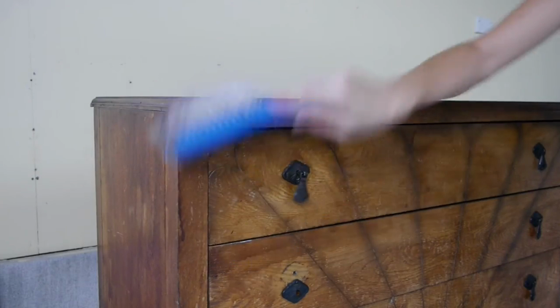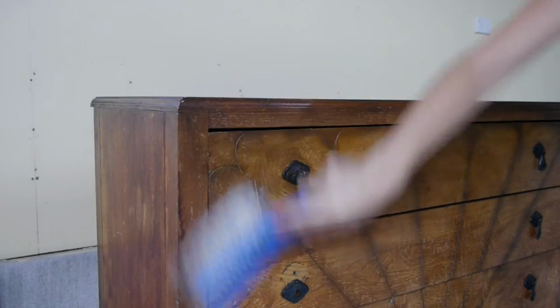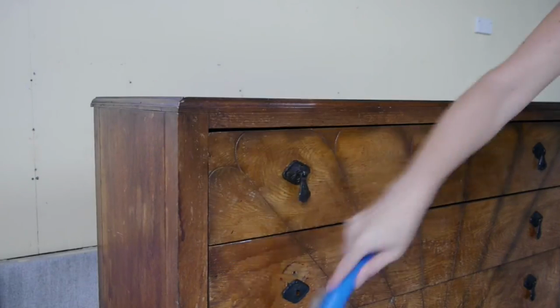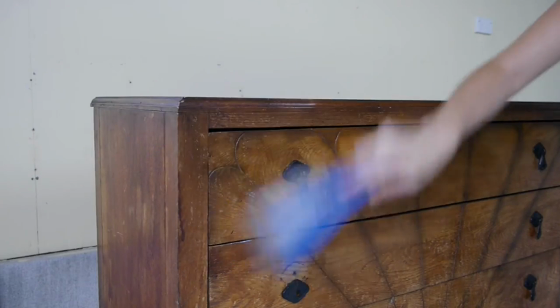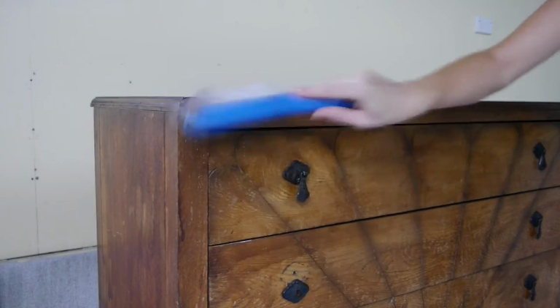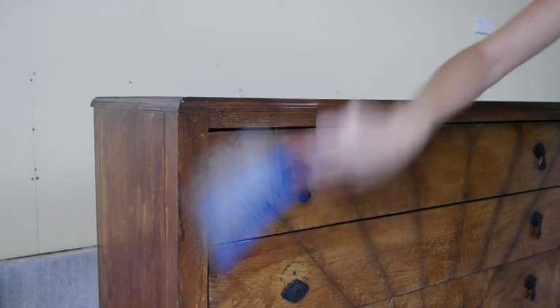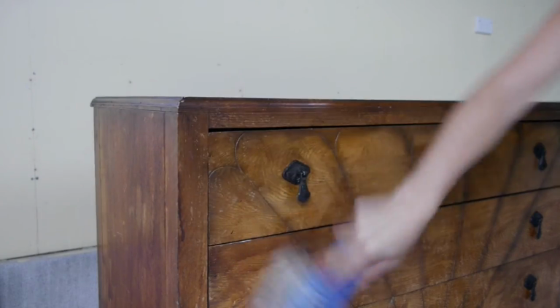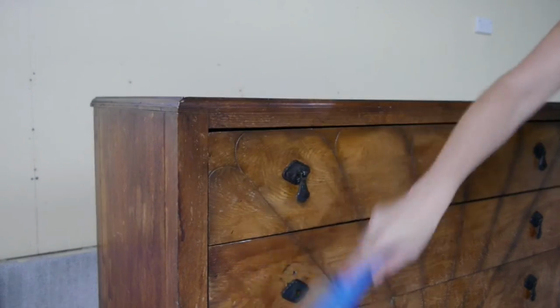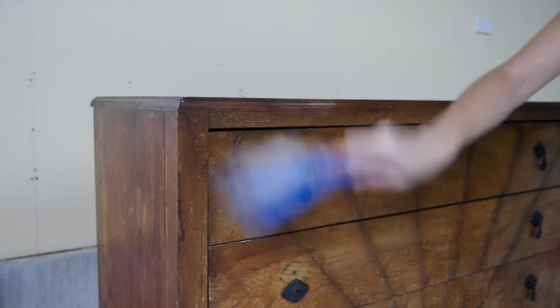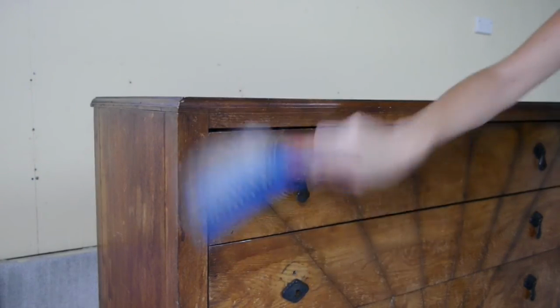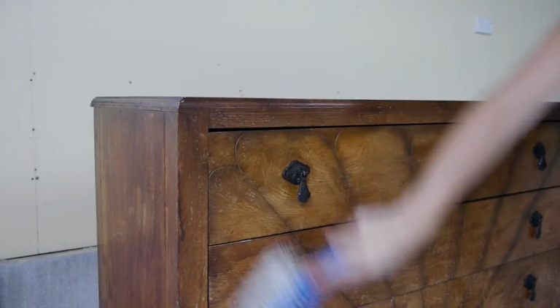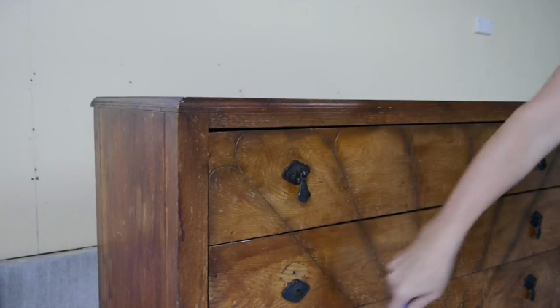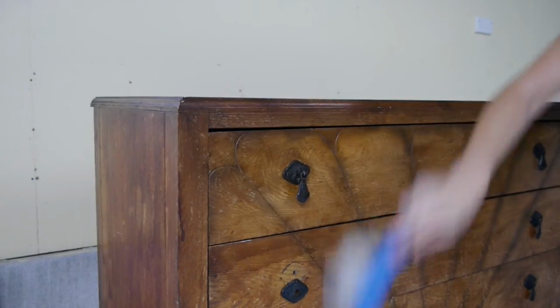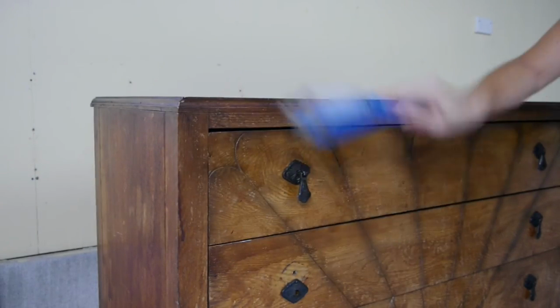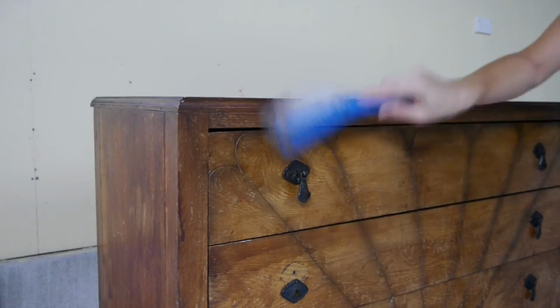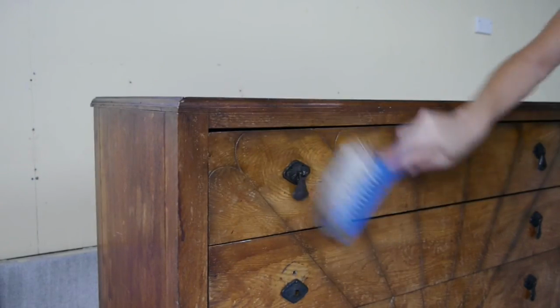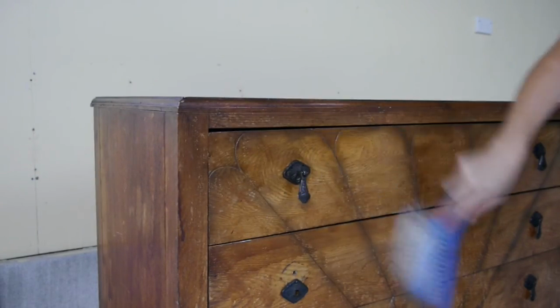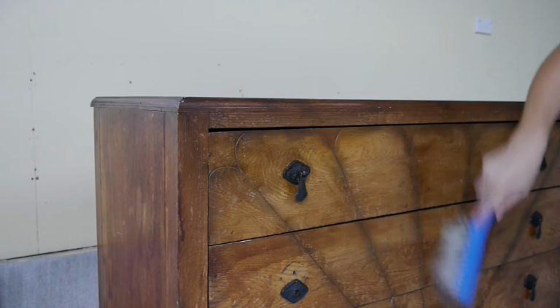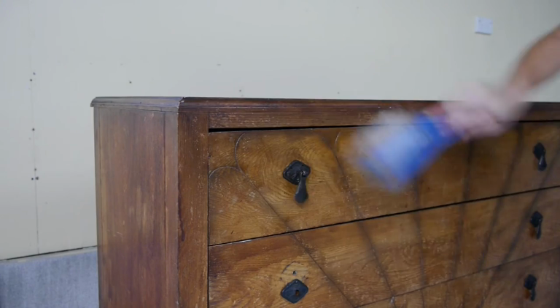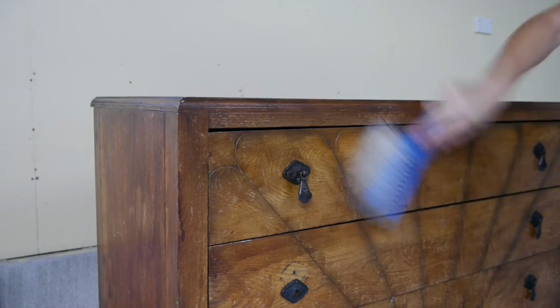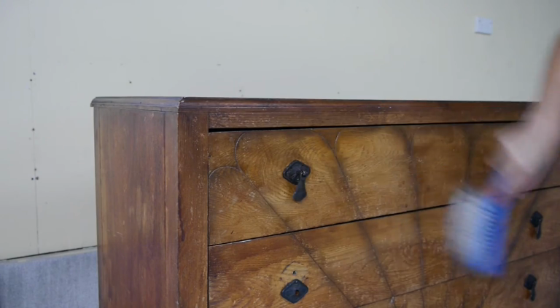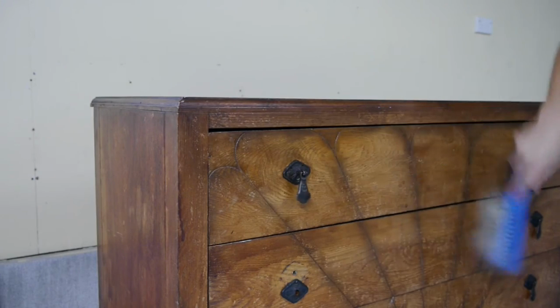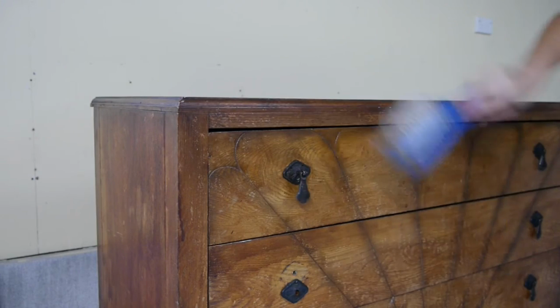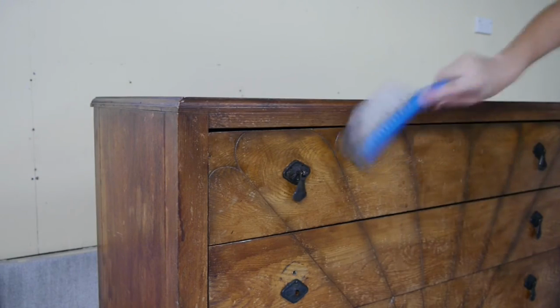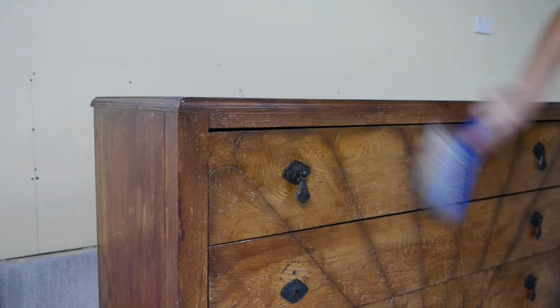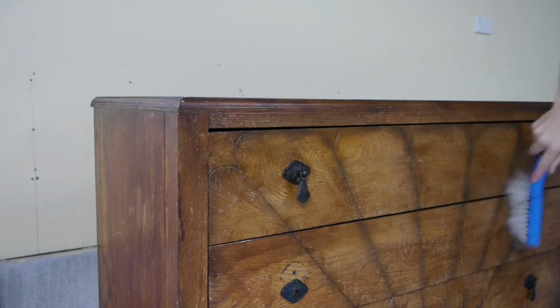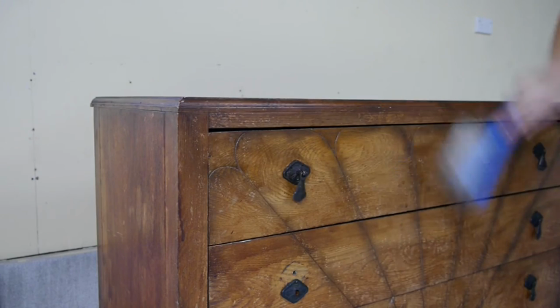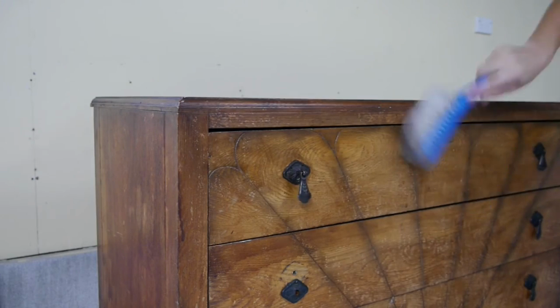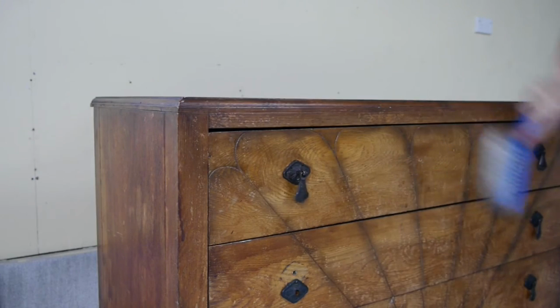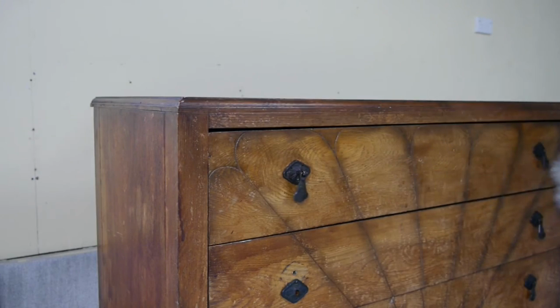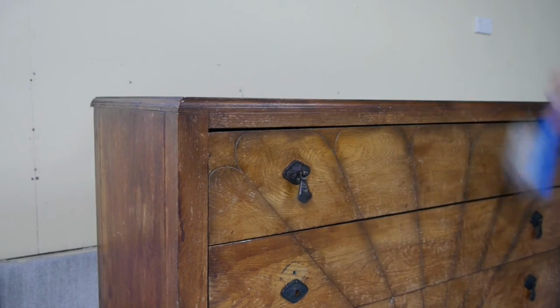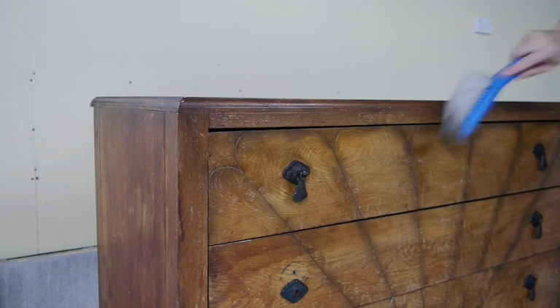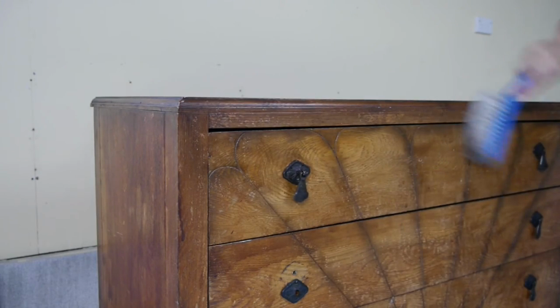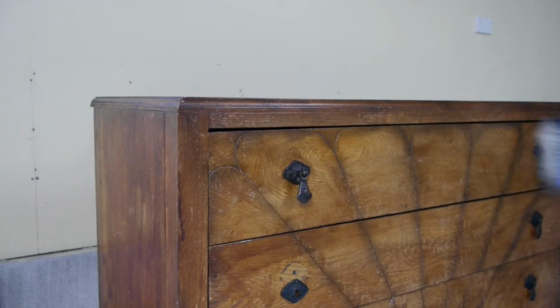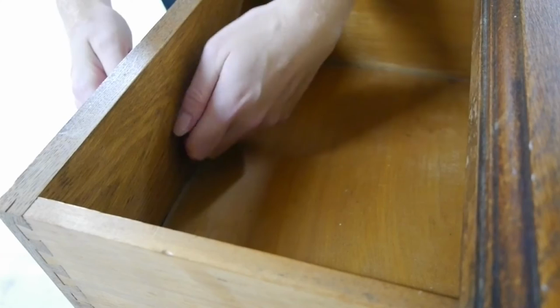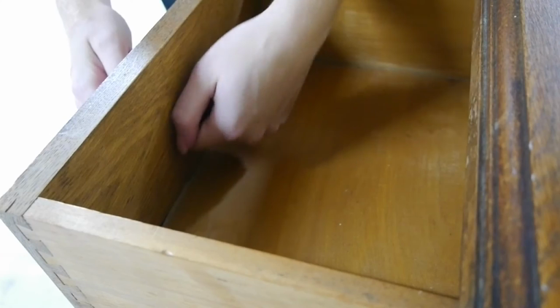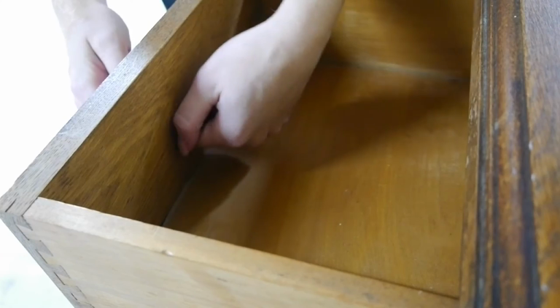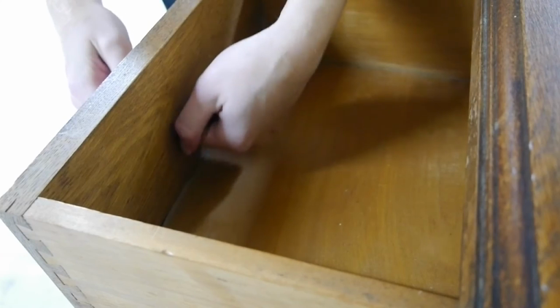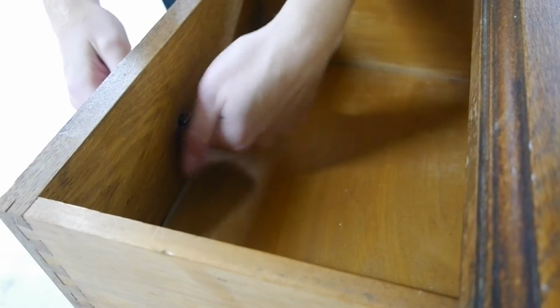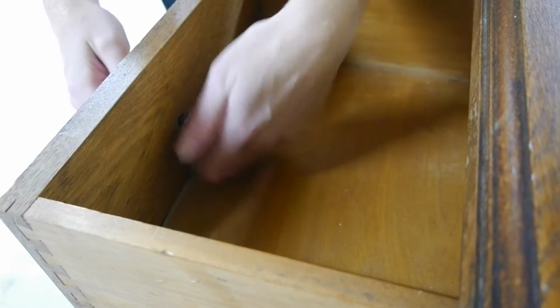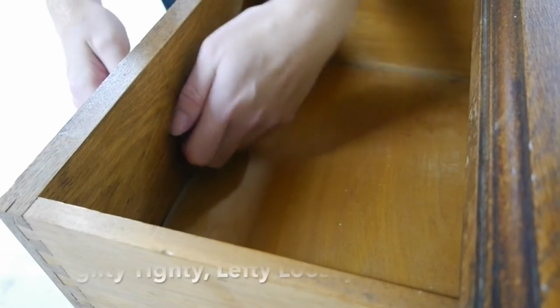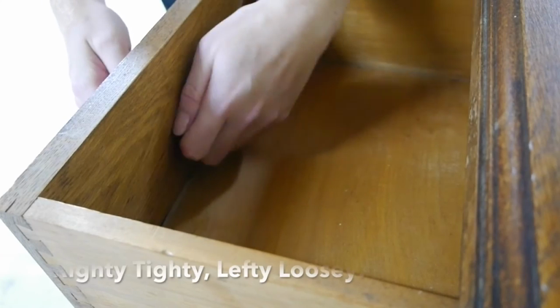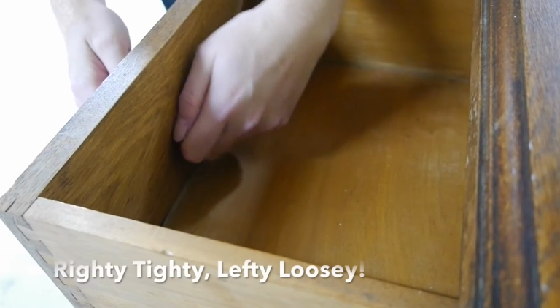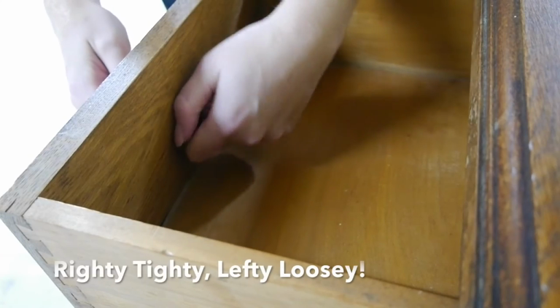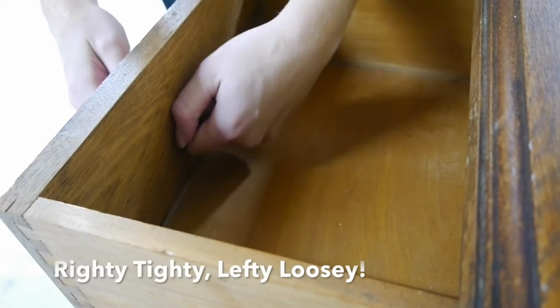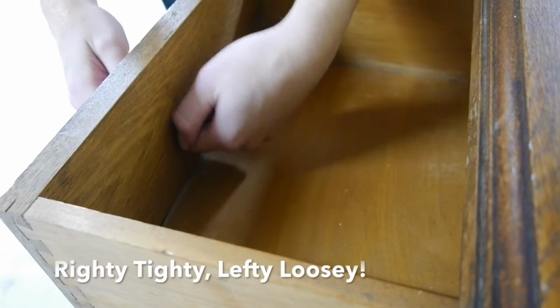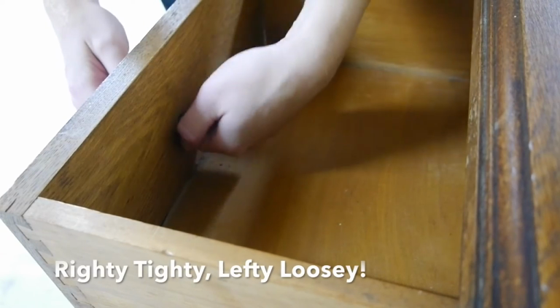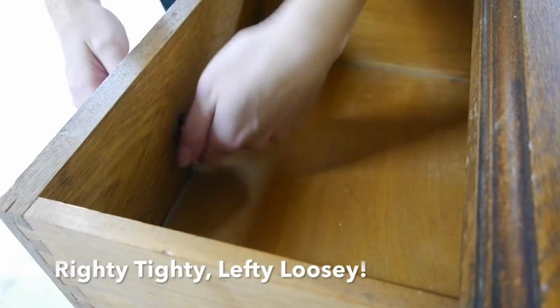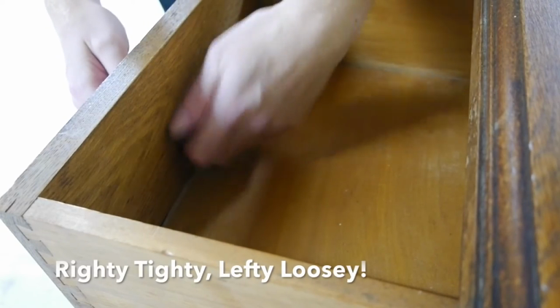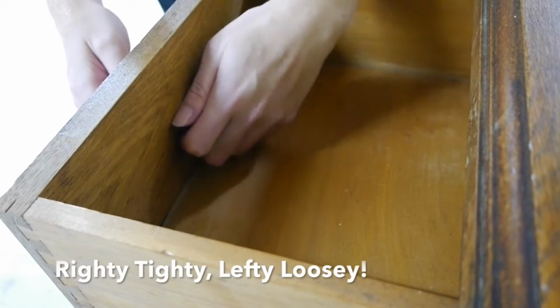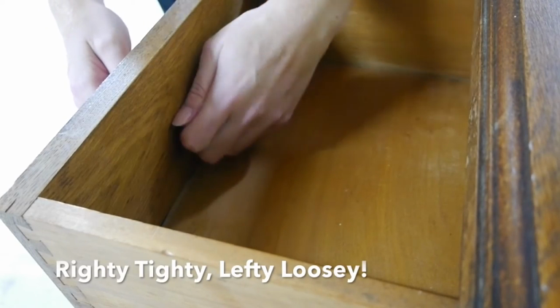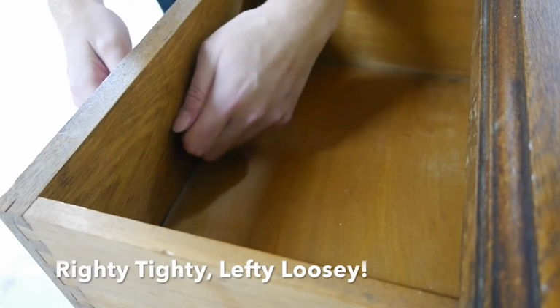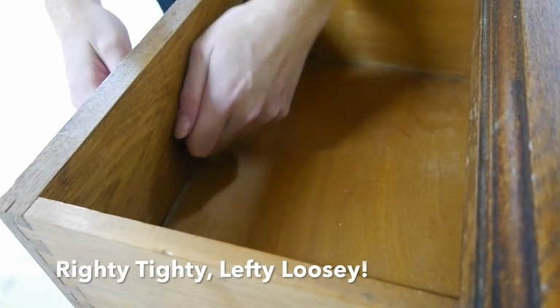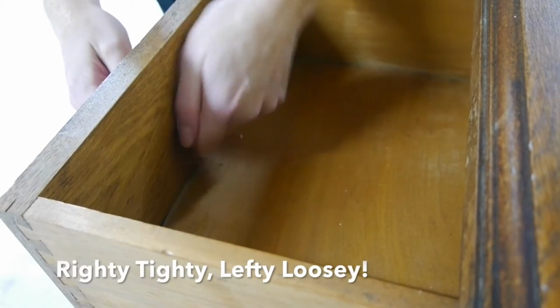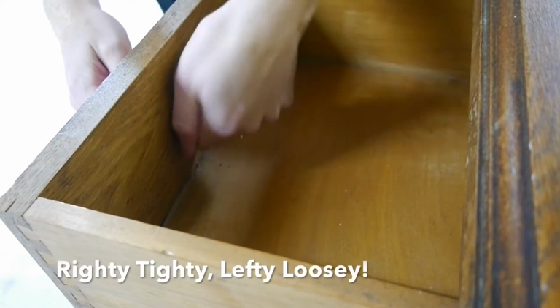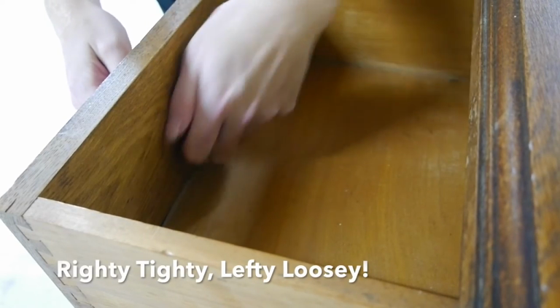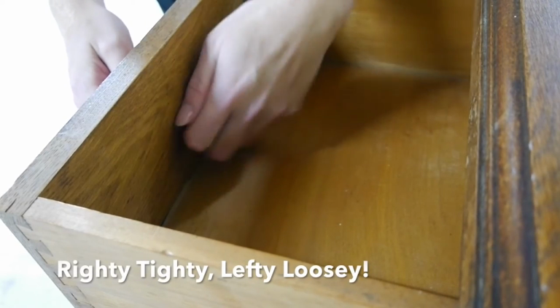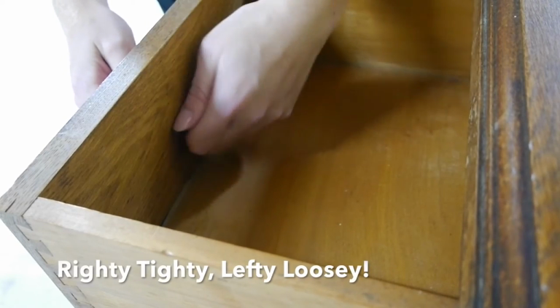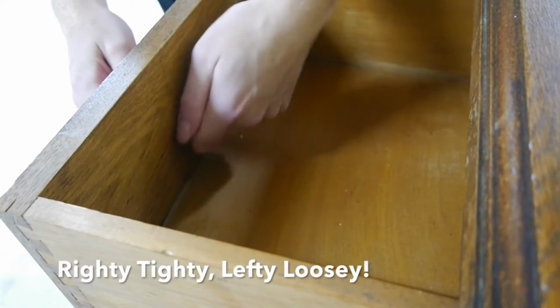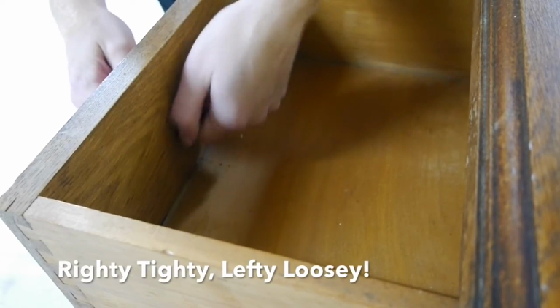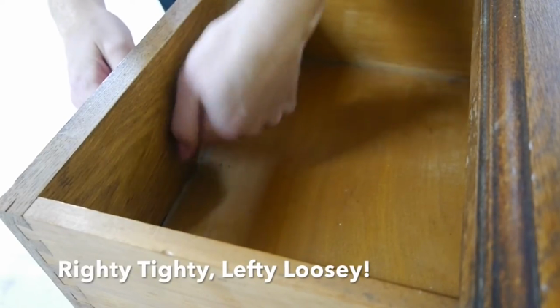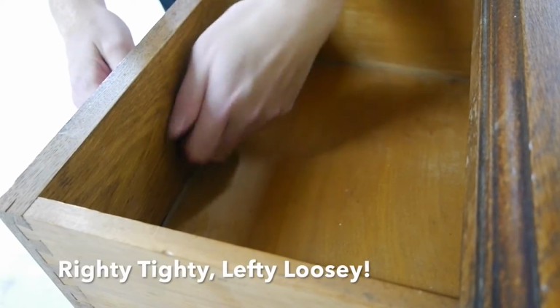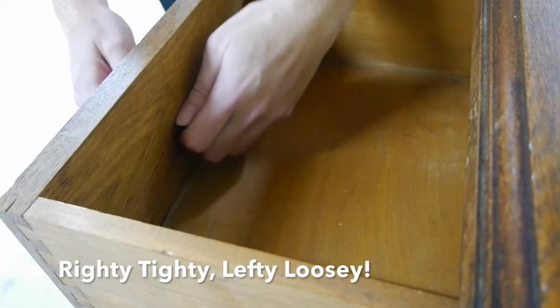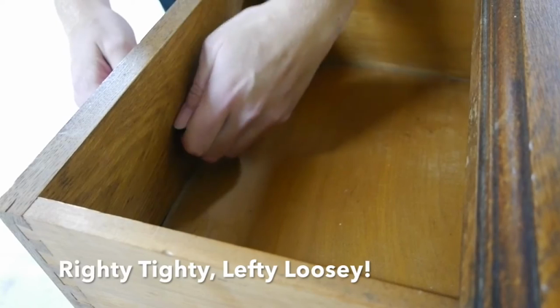The first step is to give the drawers a quick brush down. Then you'll want to remove any hardware and pull out each of the drawers.